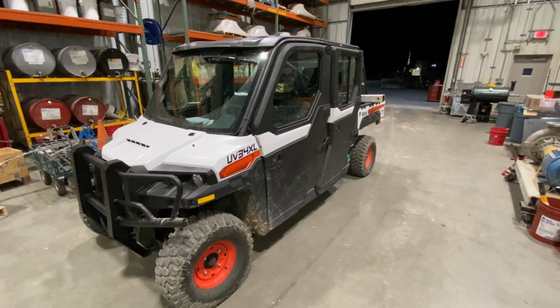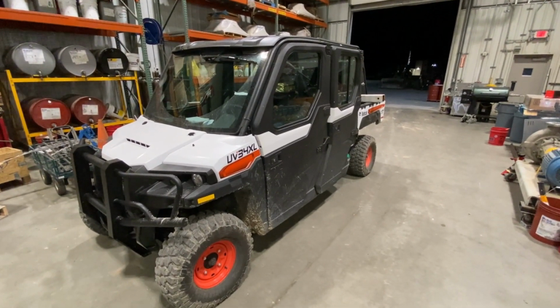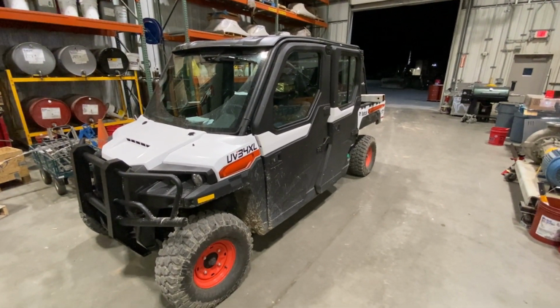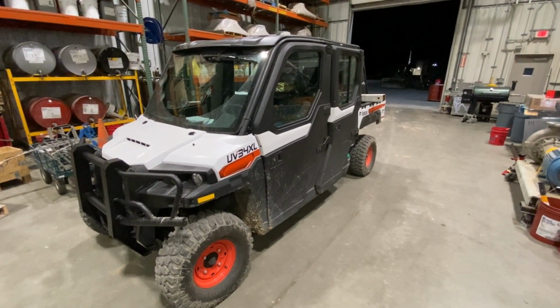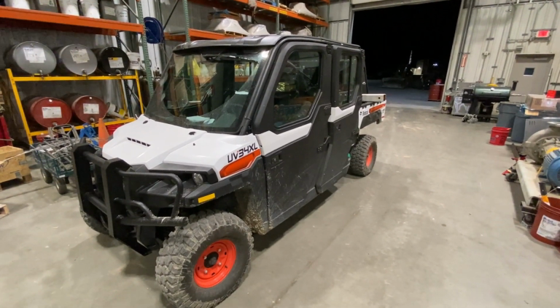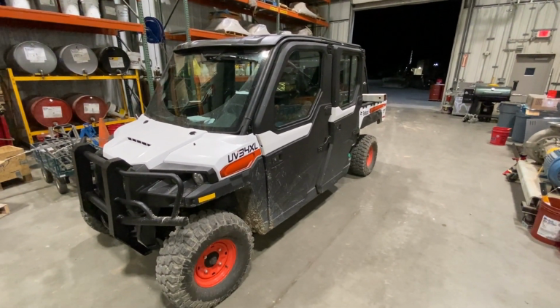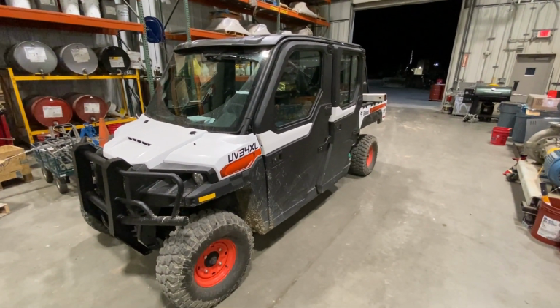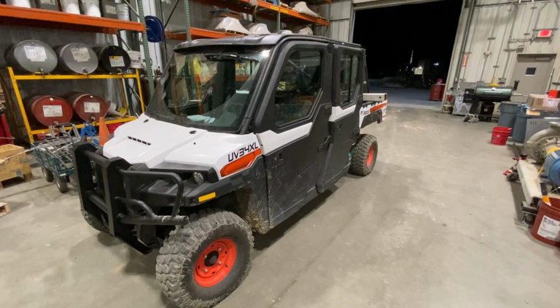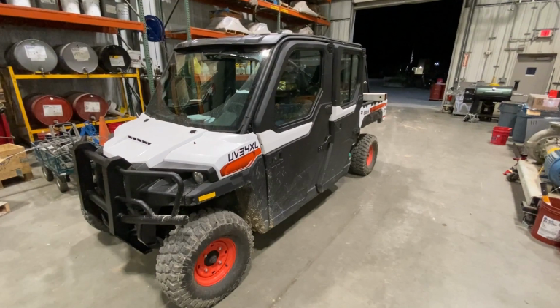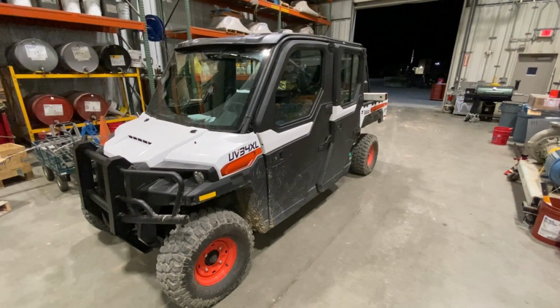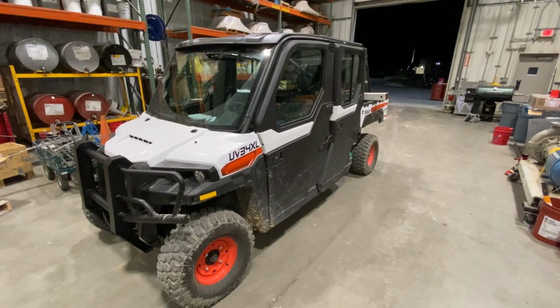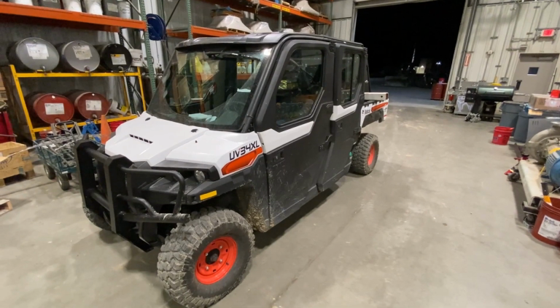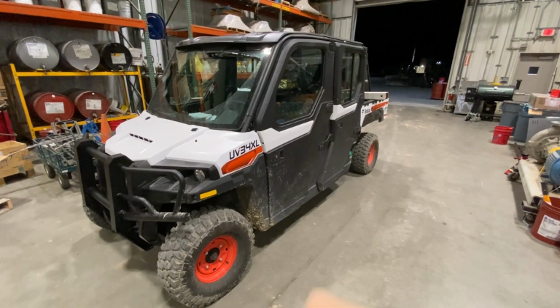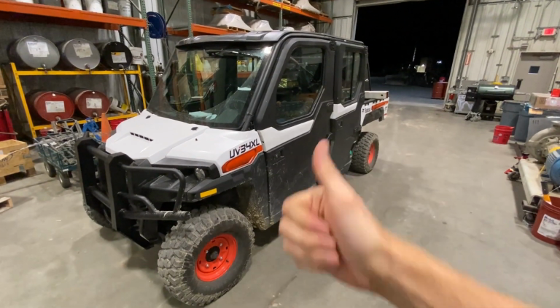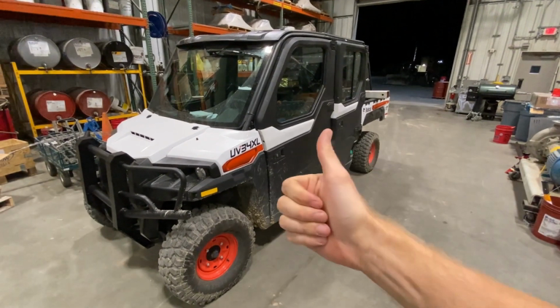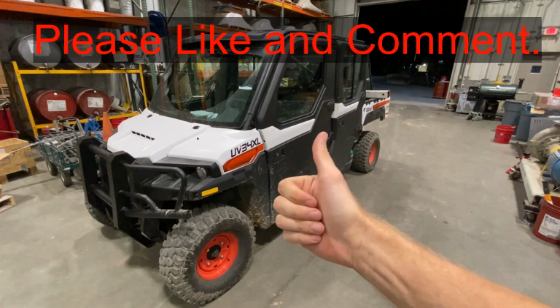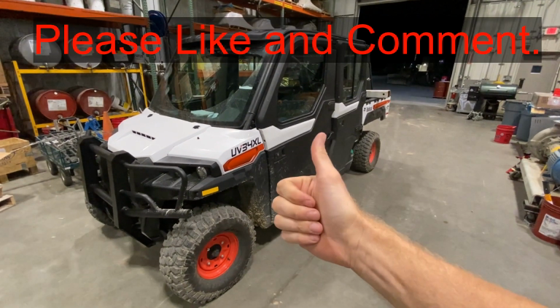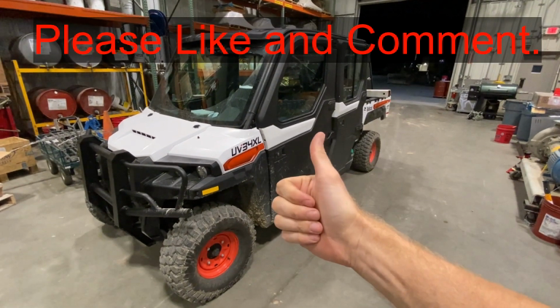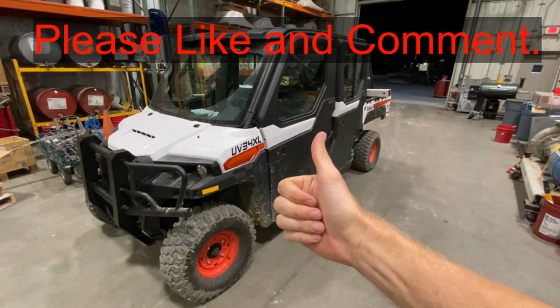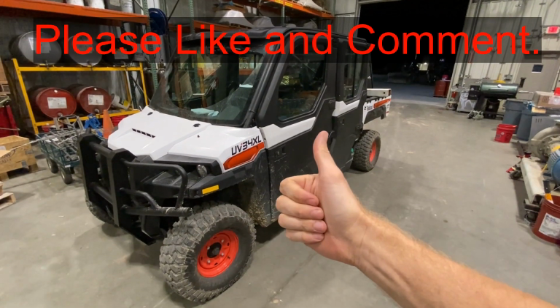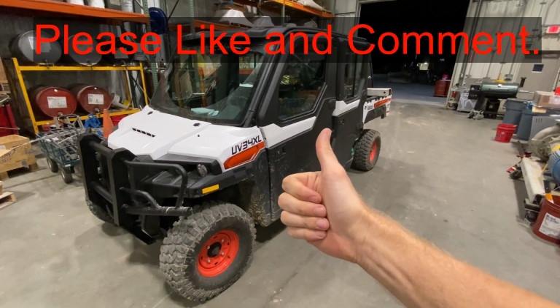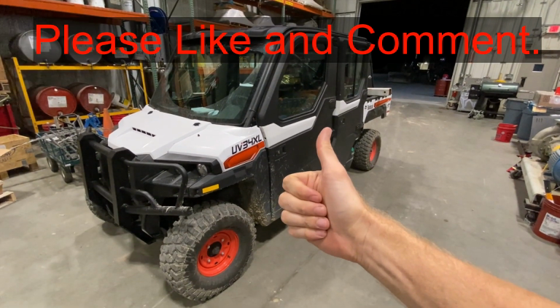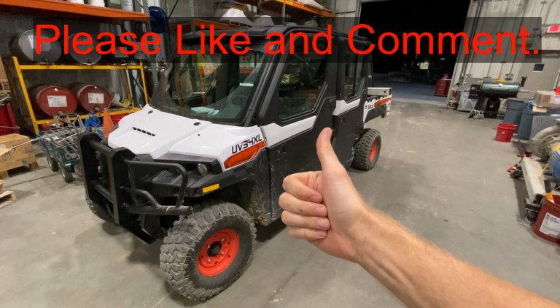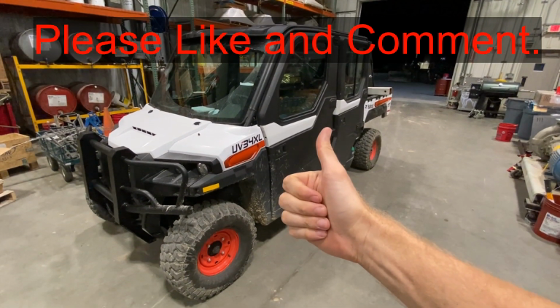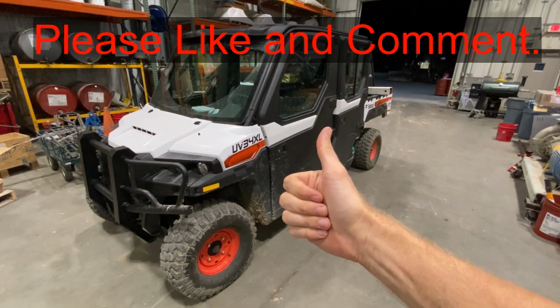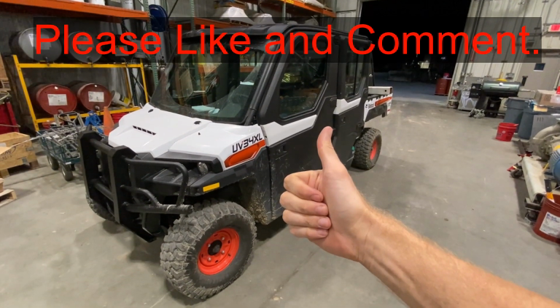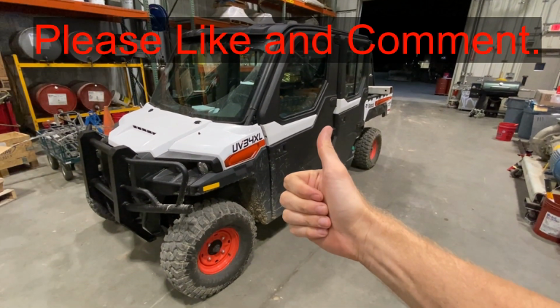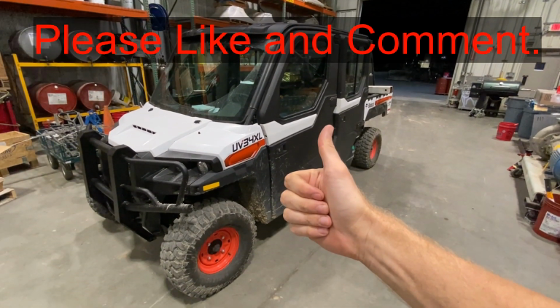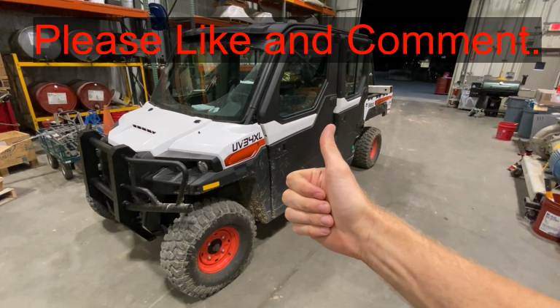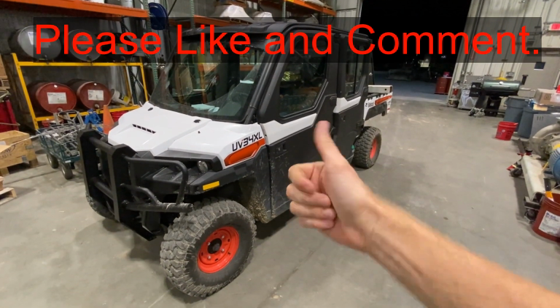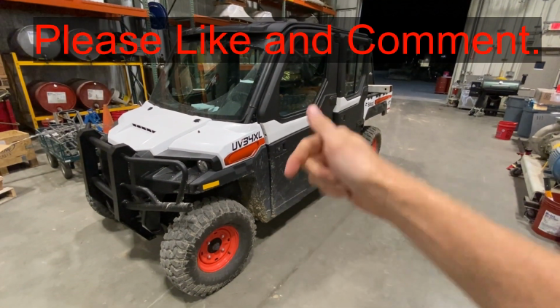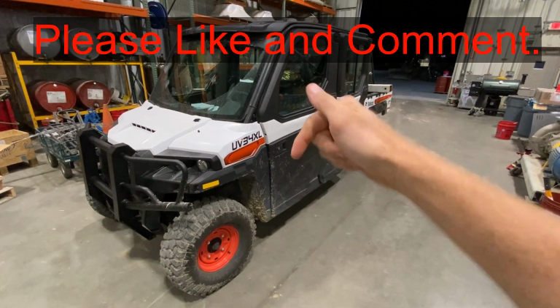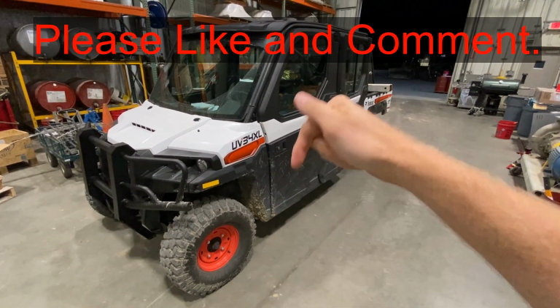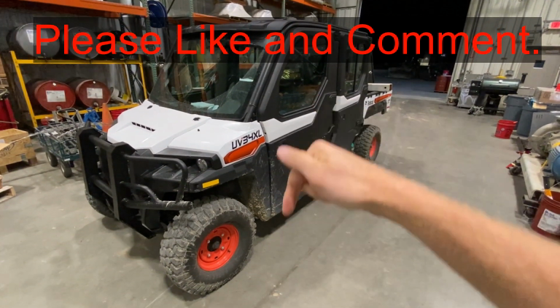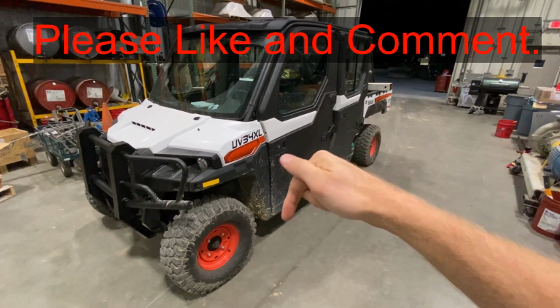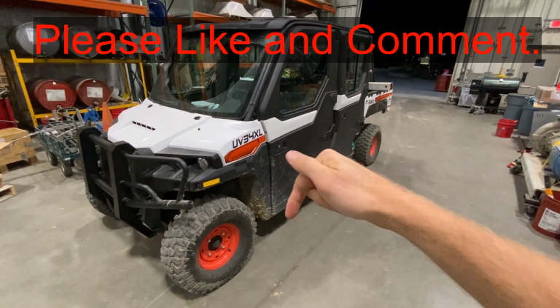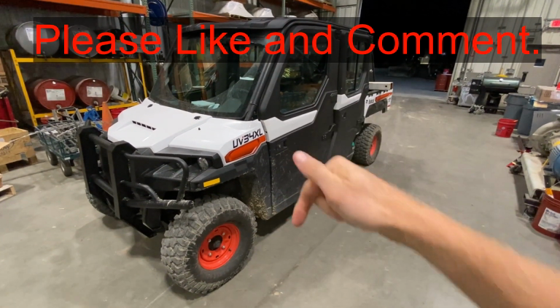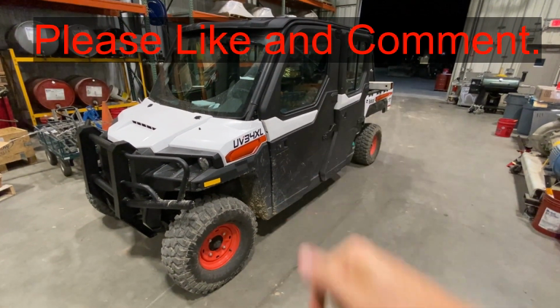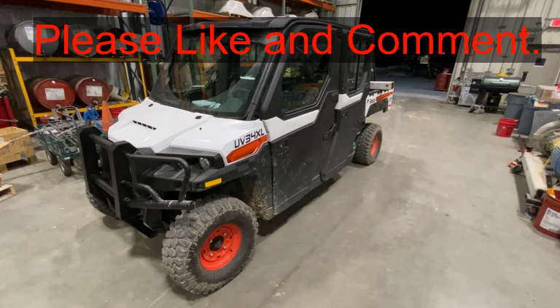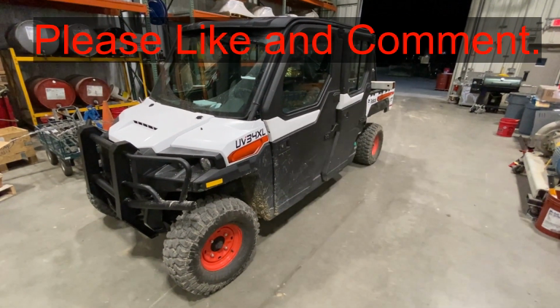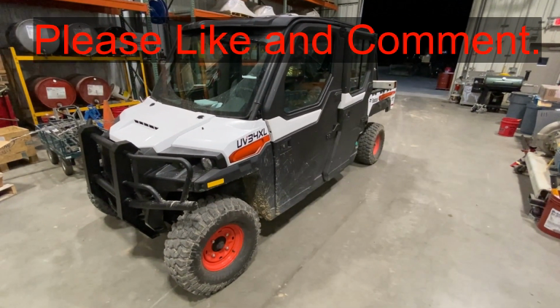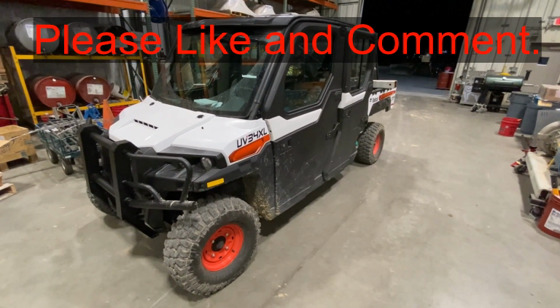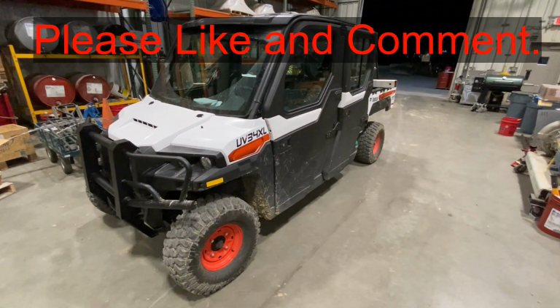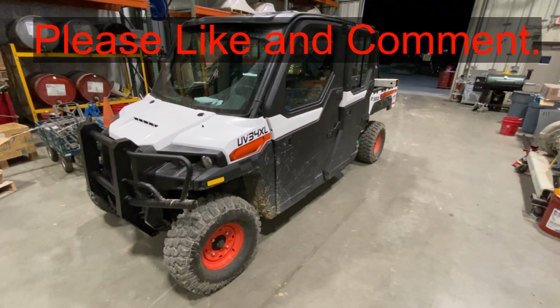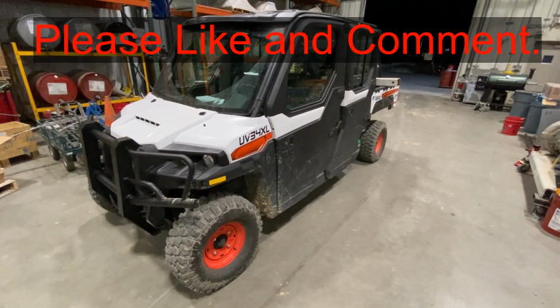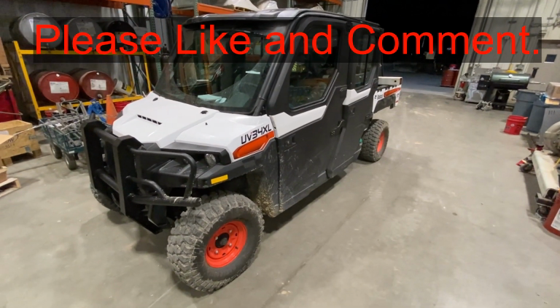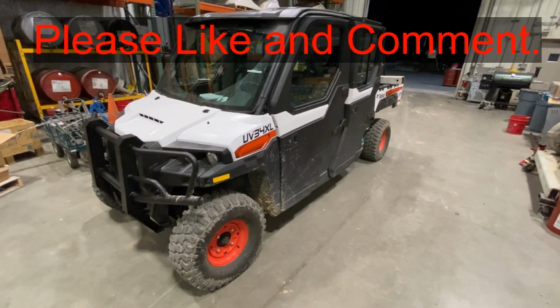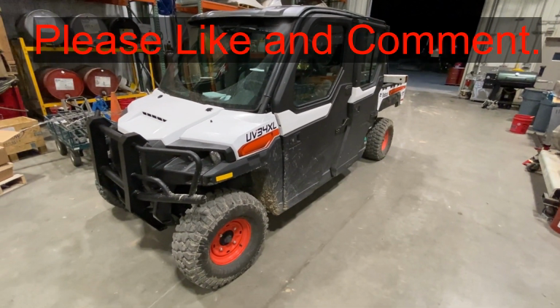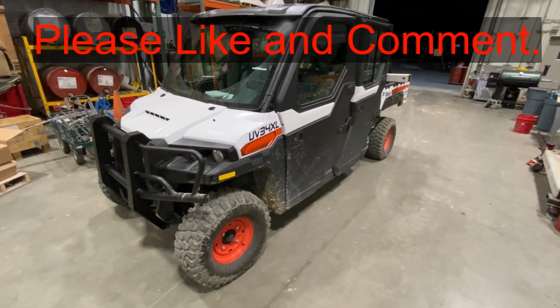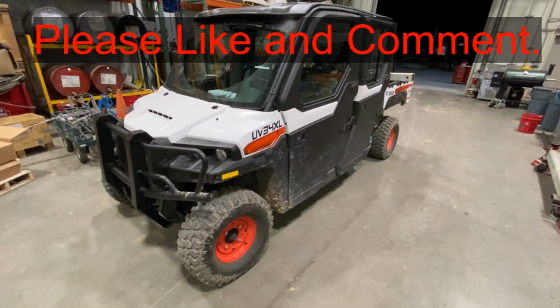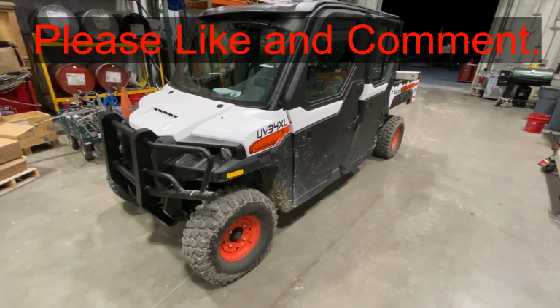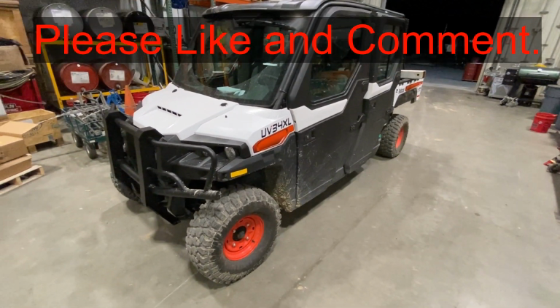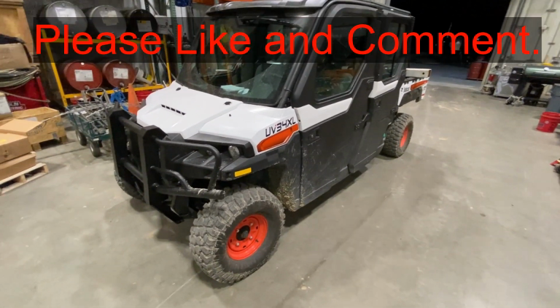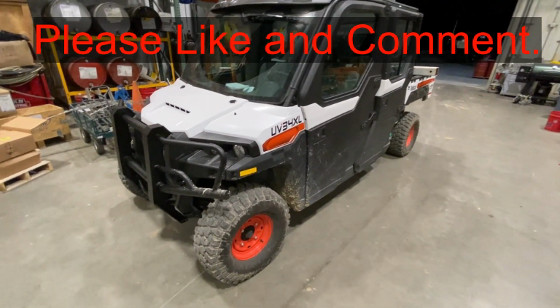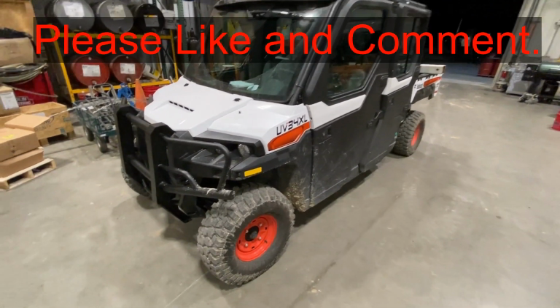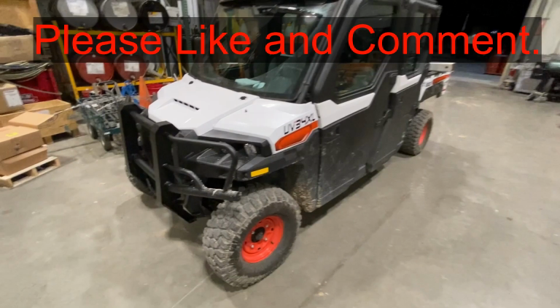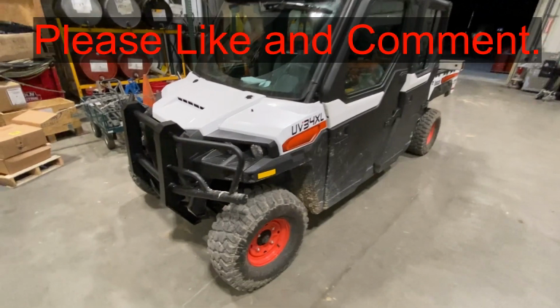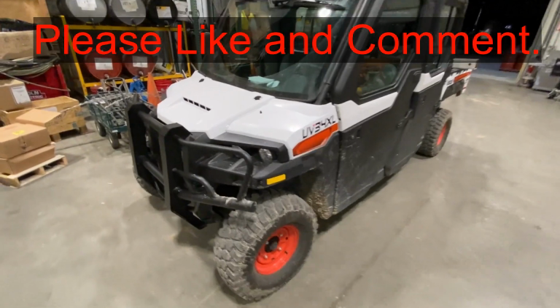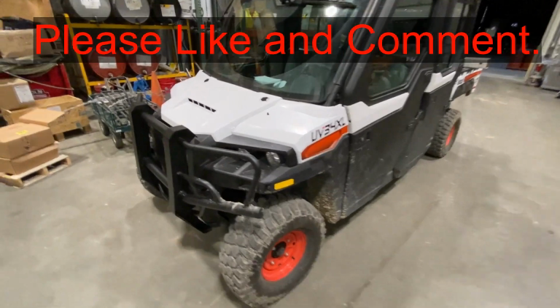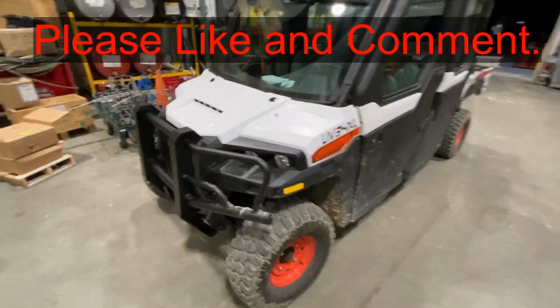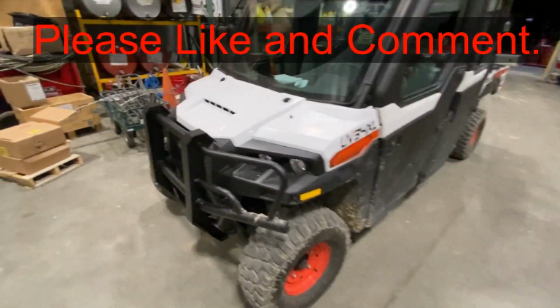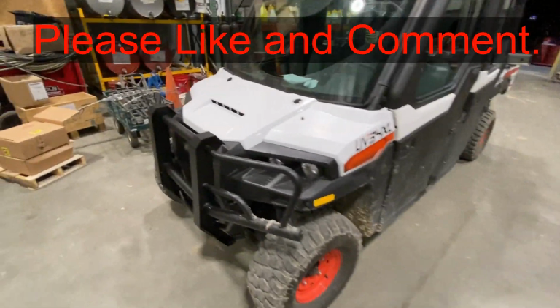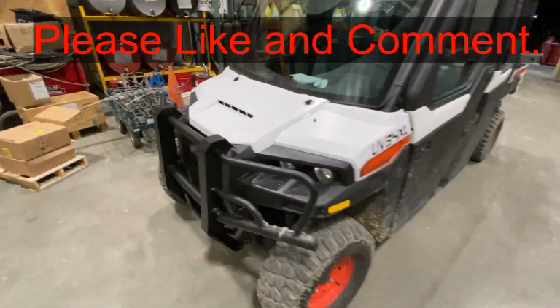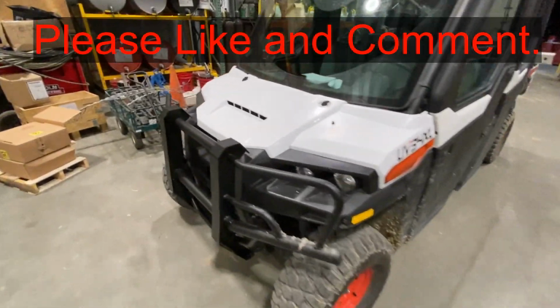If this video is helpful, can you smash that thumbs up button and leave a comment down below for the YouTube algorithm — it really helps out a lot.